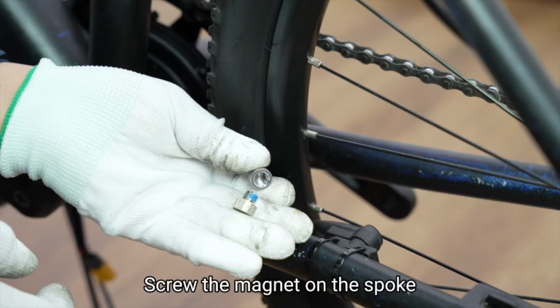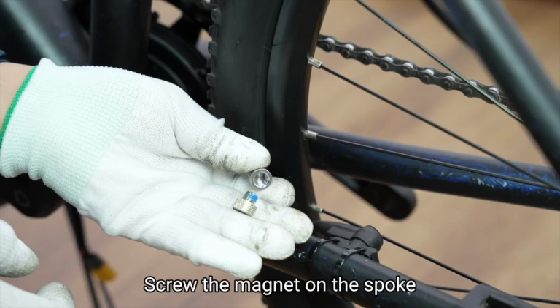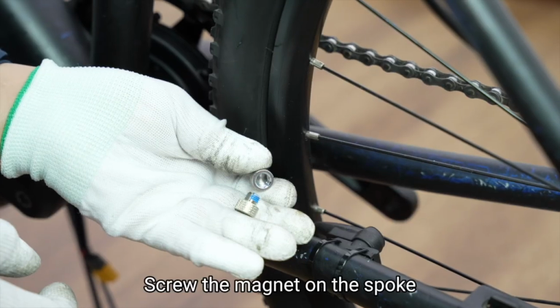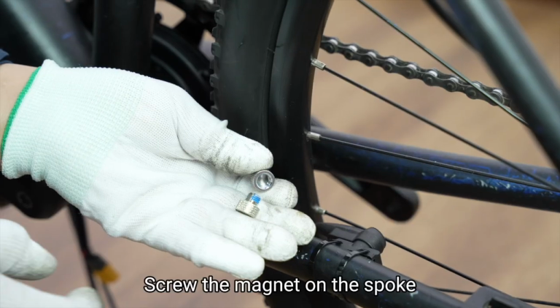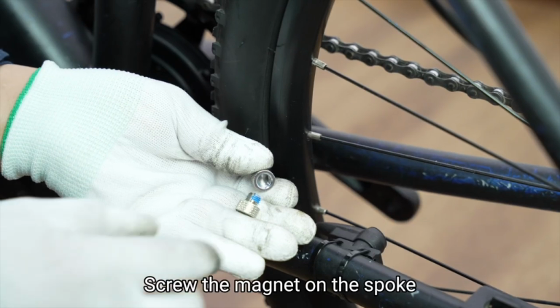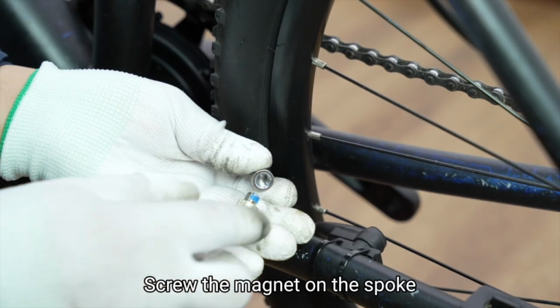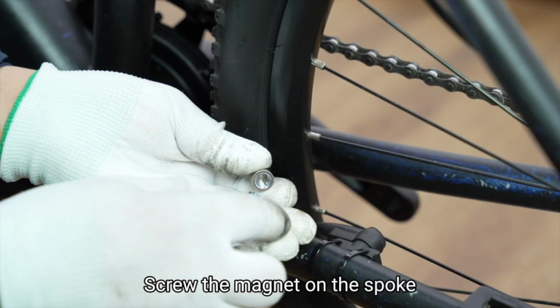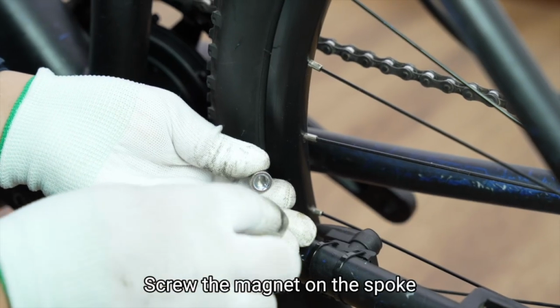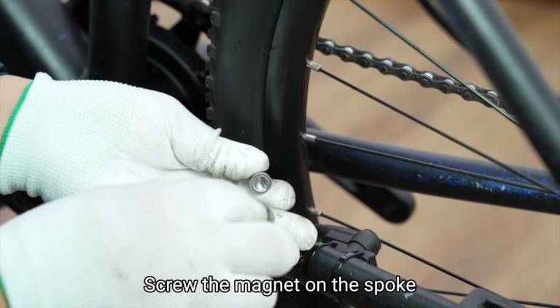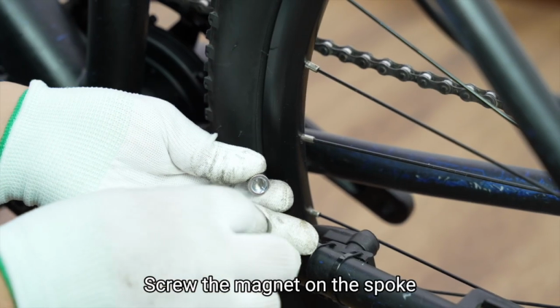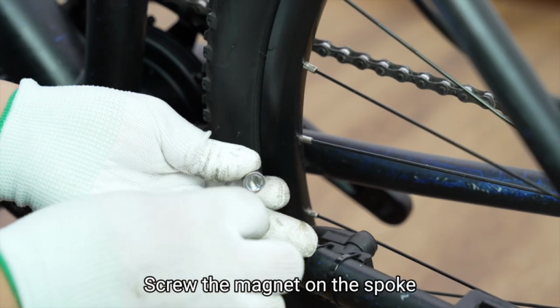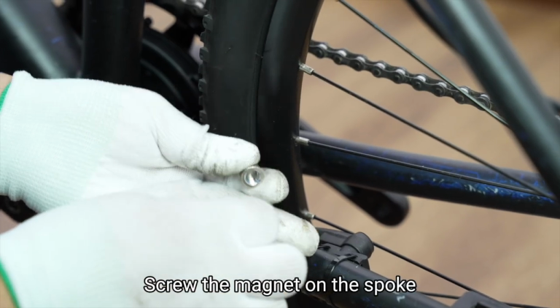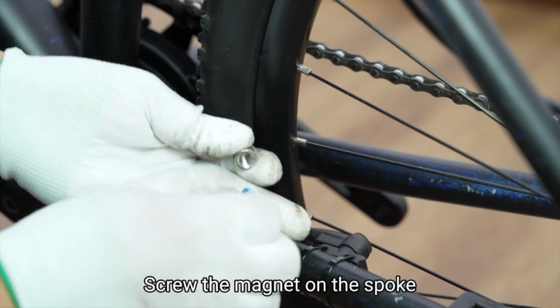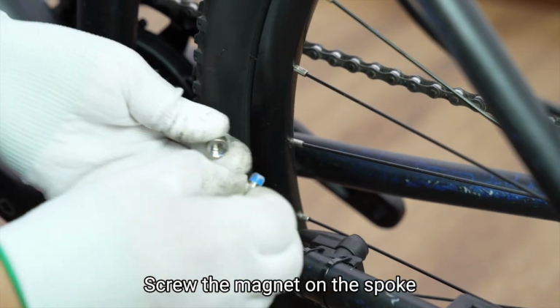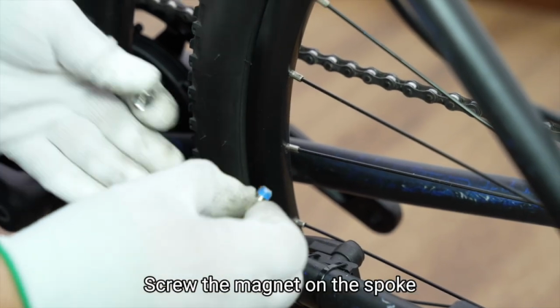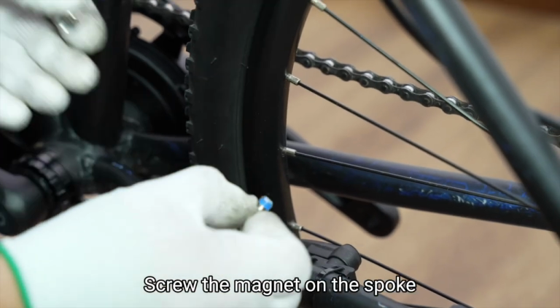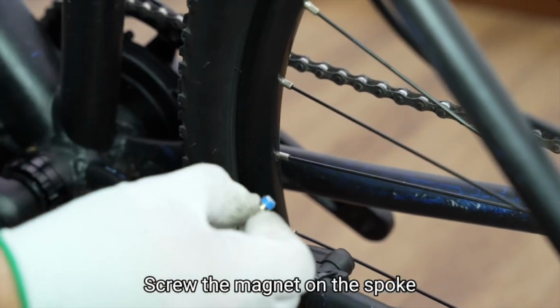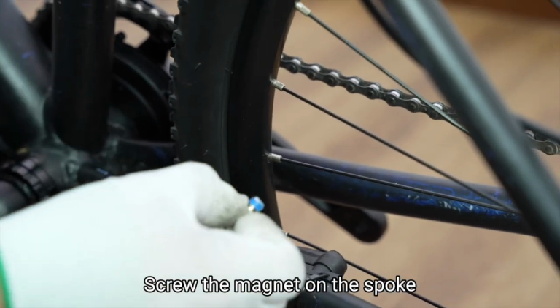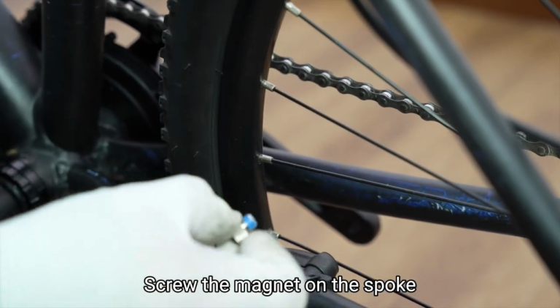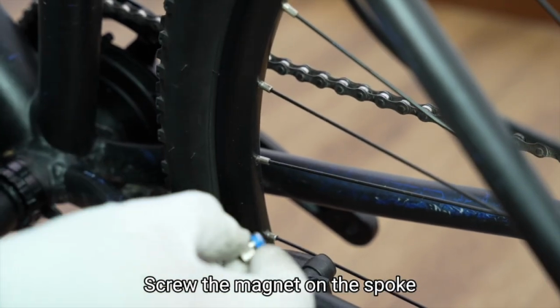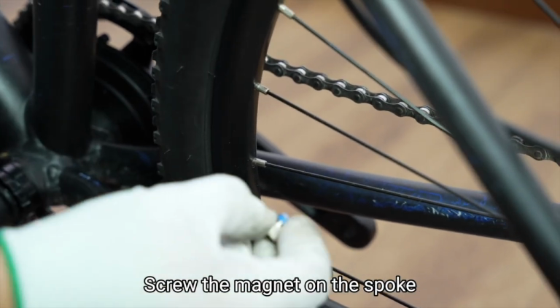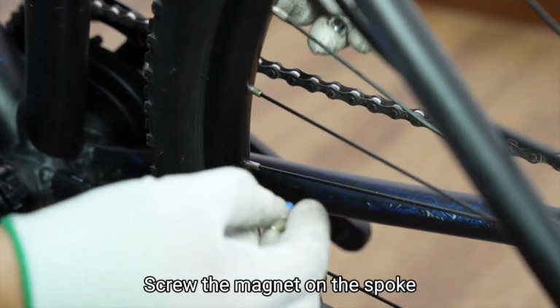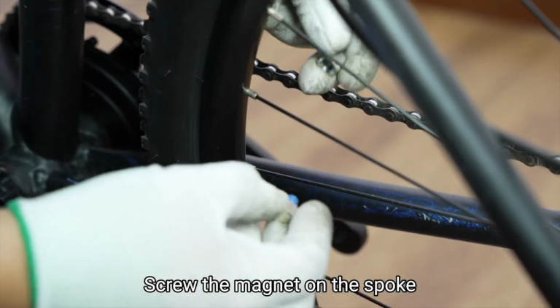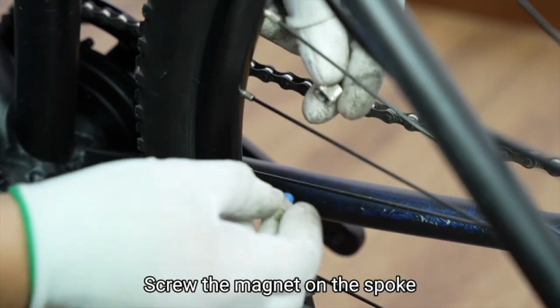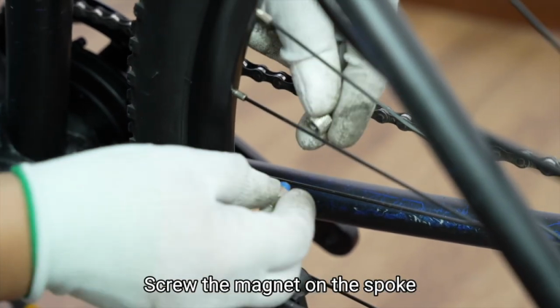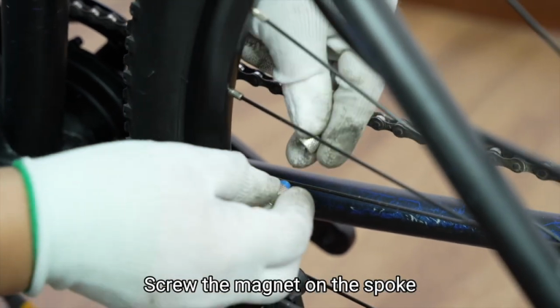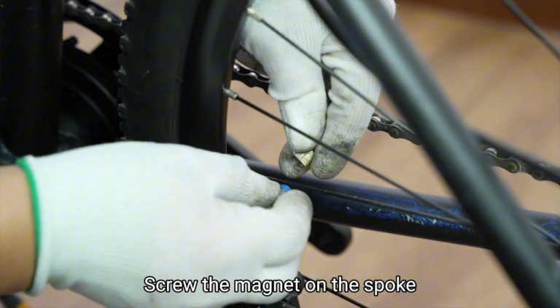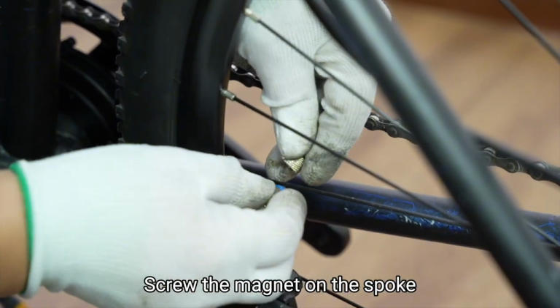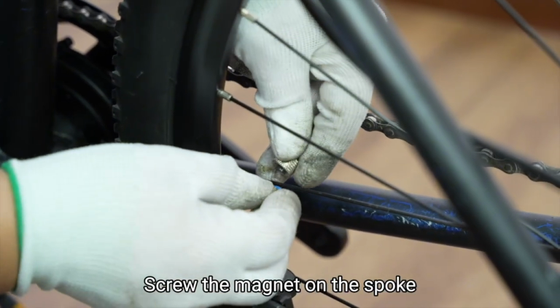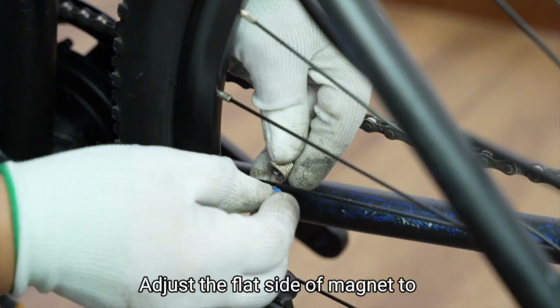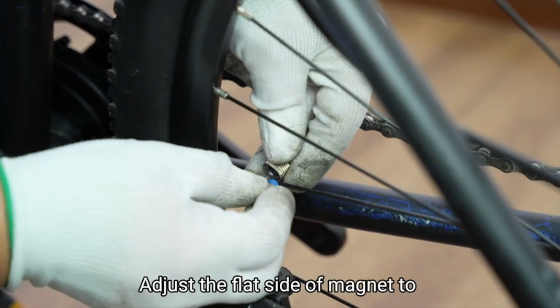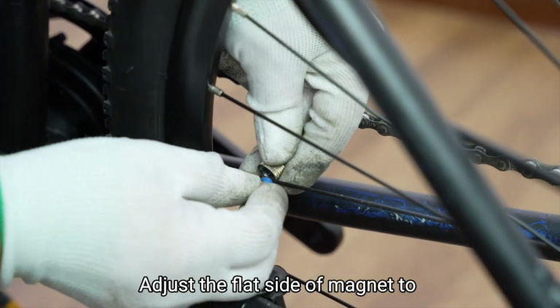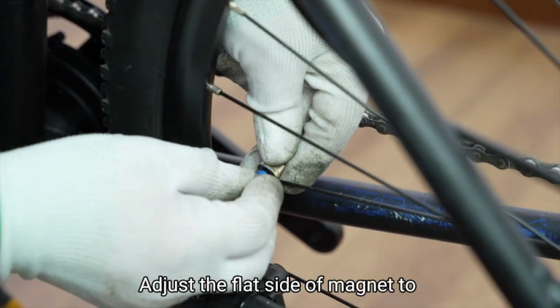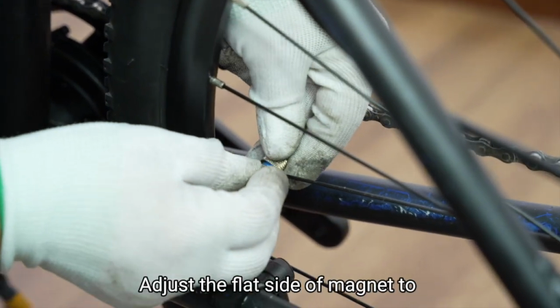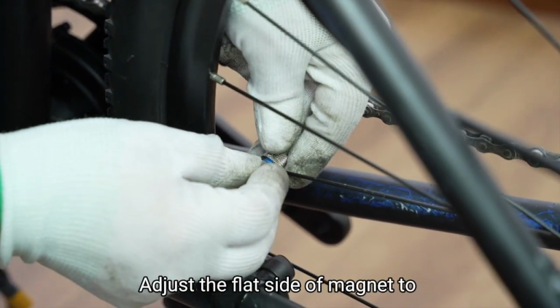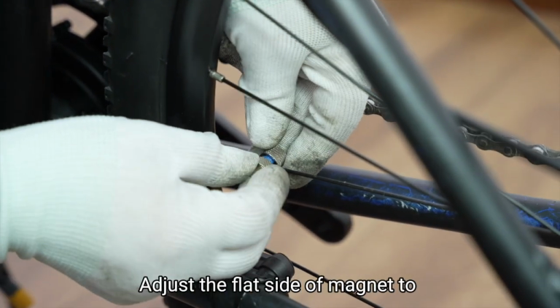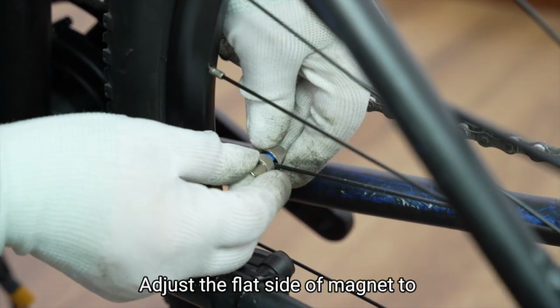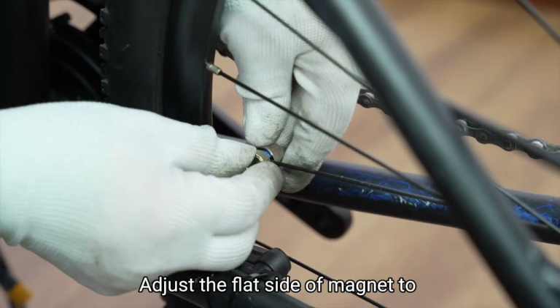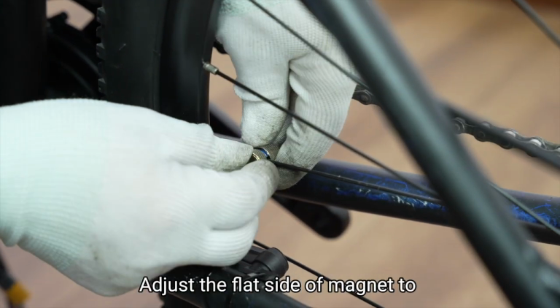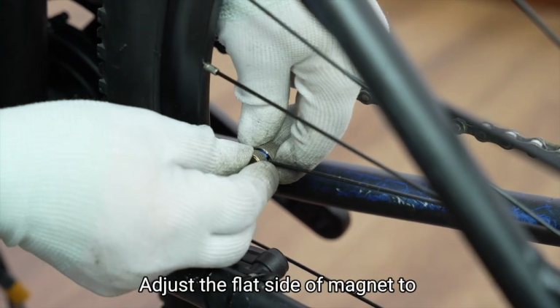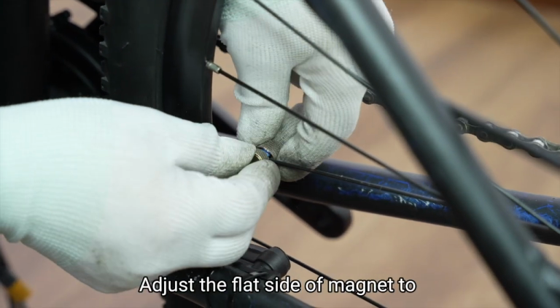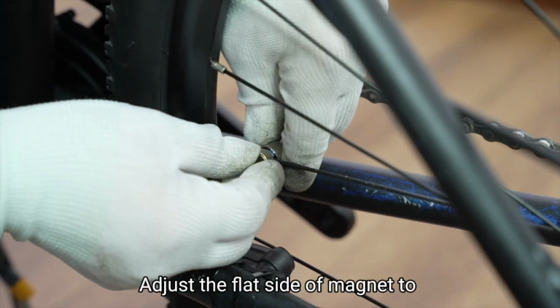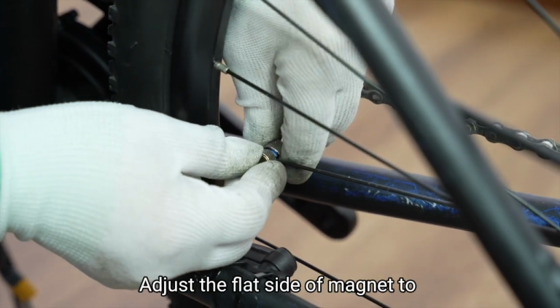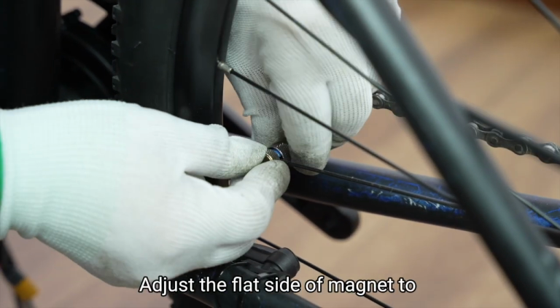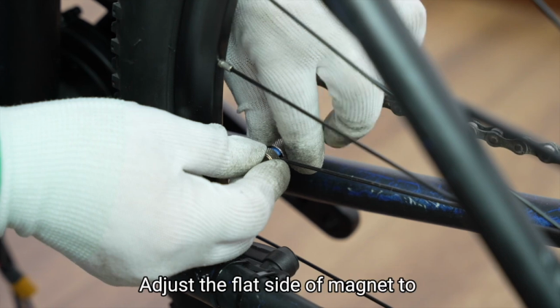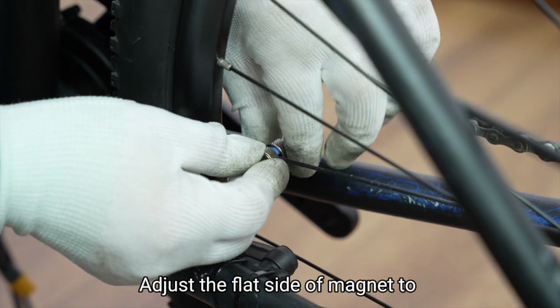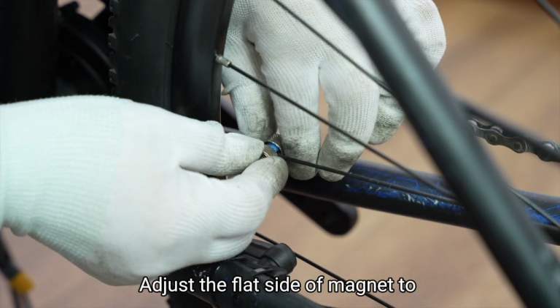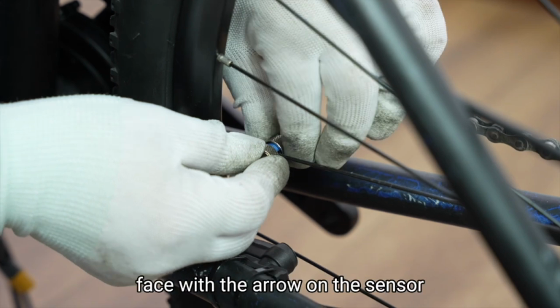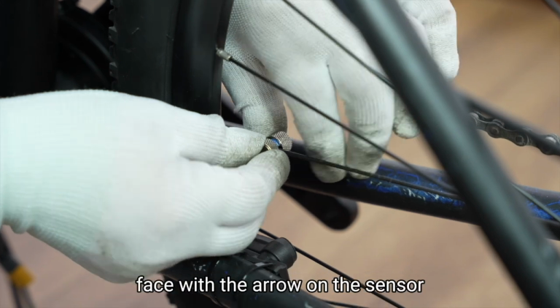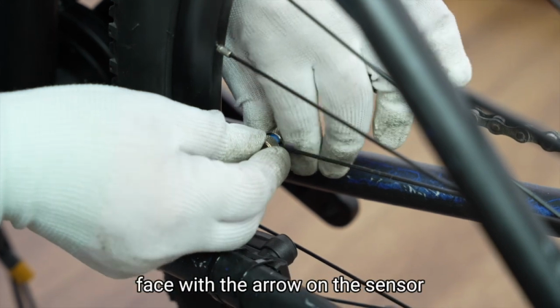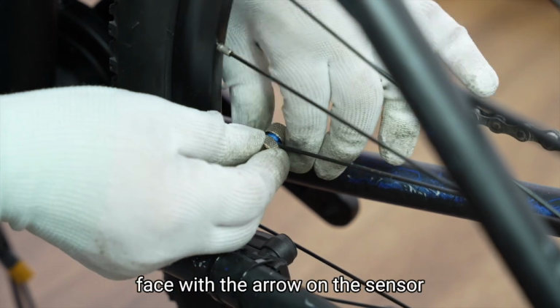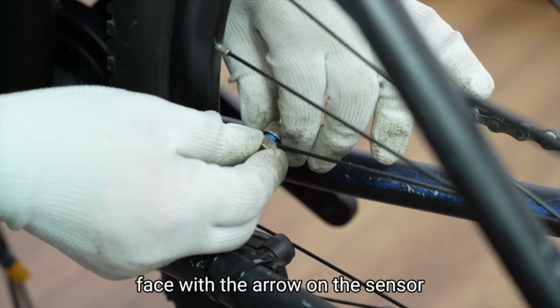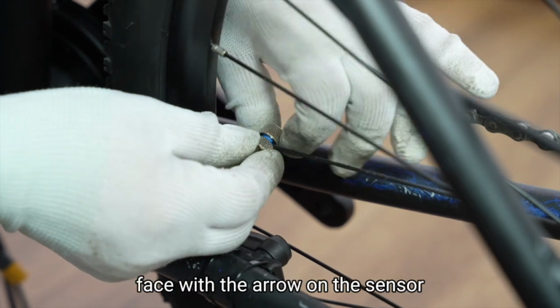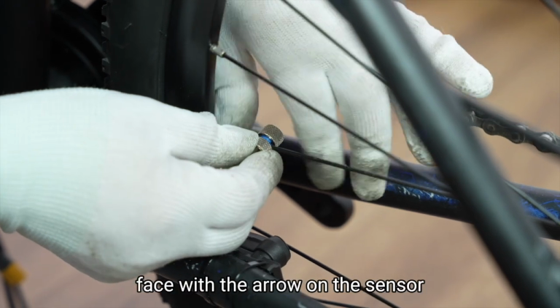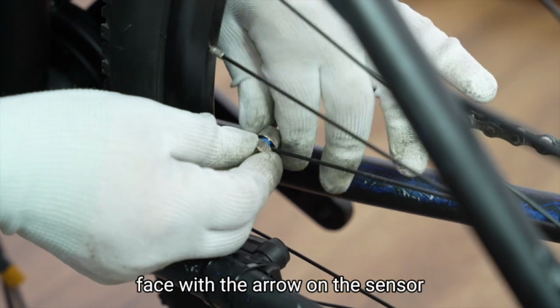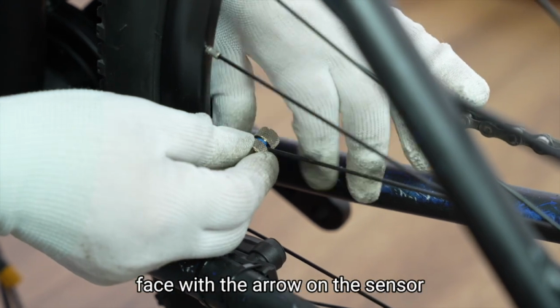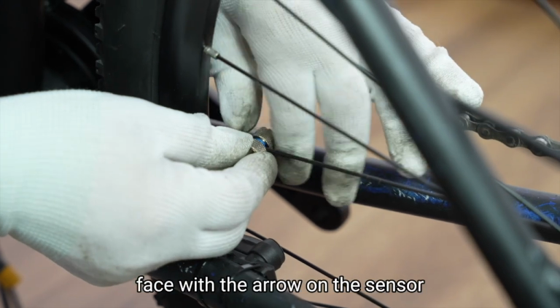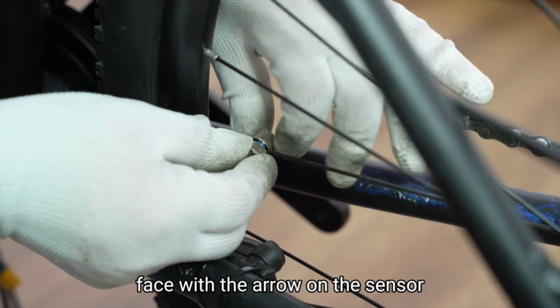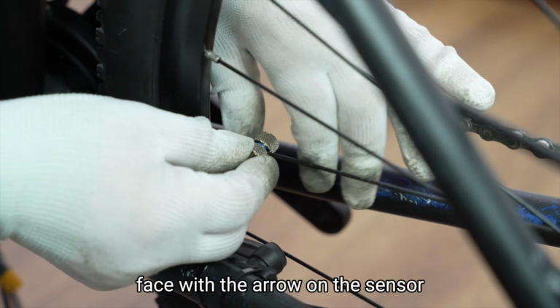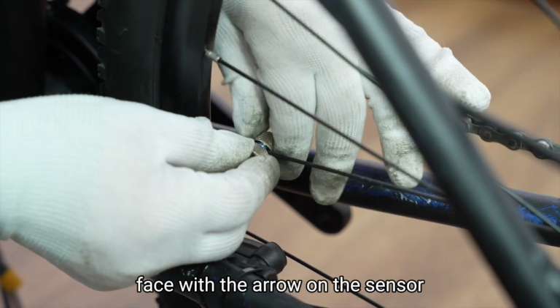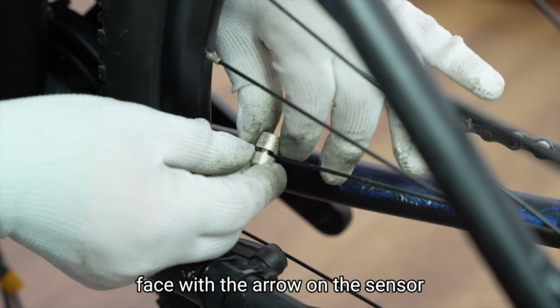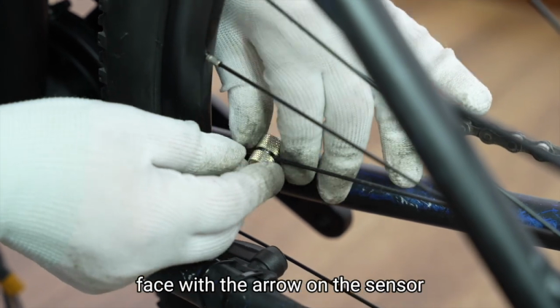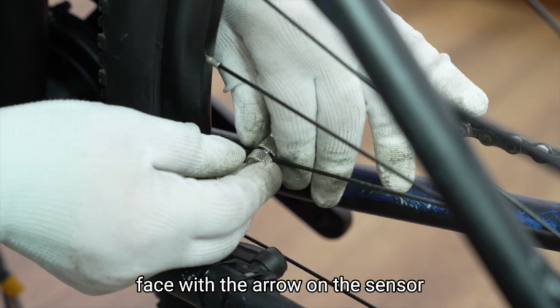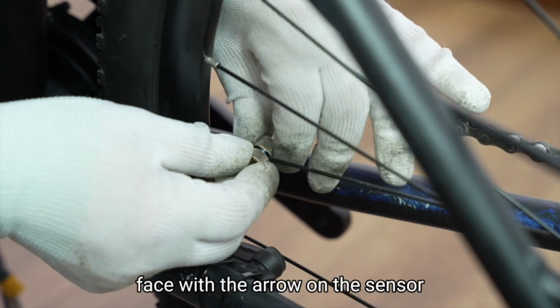Screw the magnet on the spoke. Adjust the flat side of the magnet to face the arrow on the sensor.